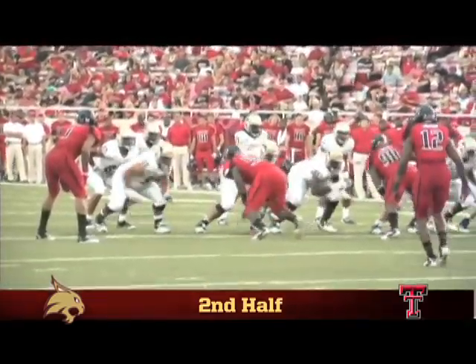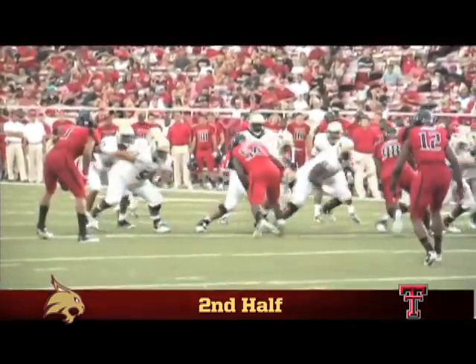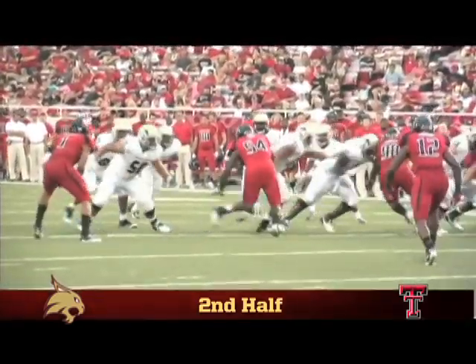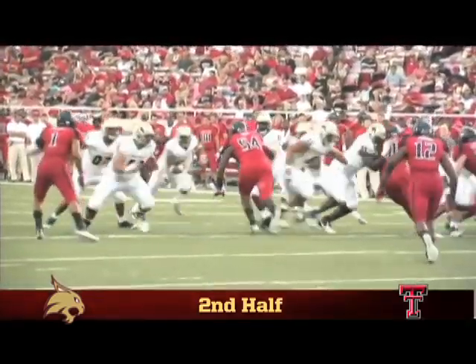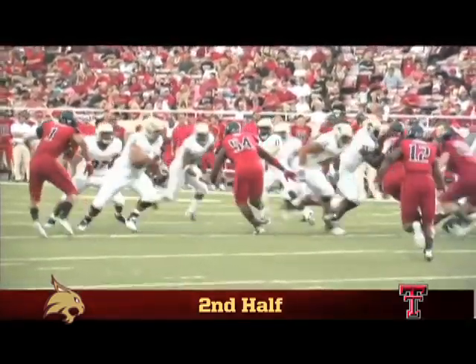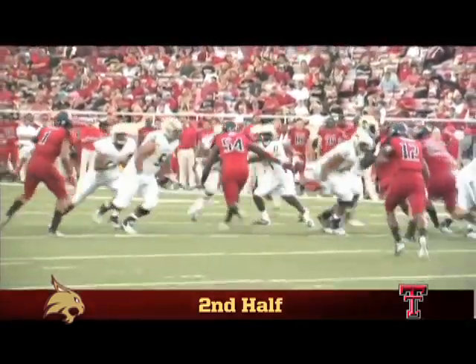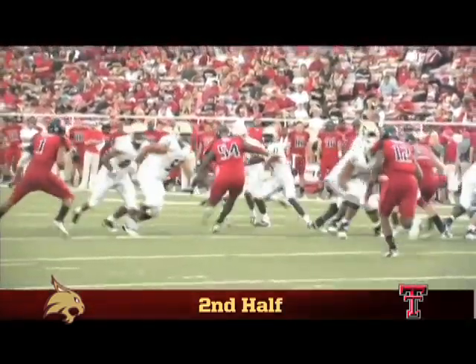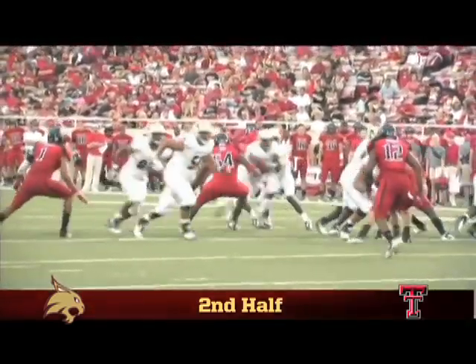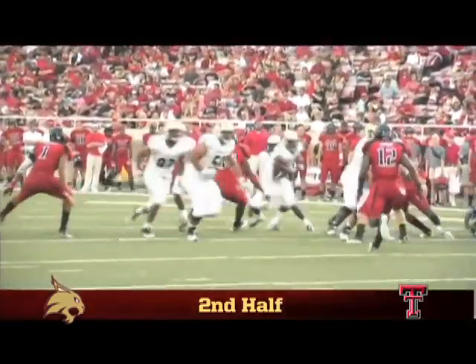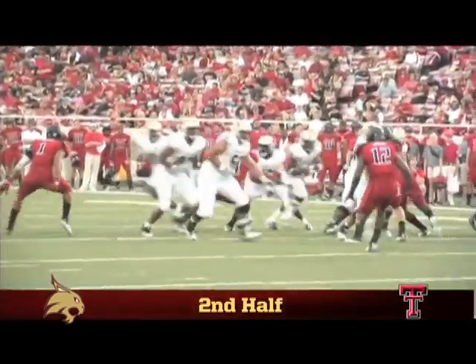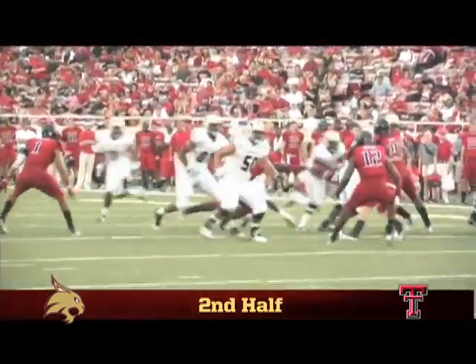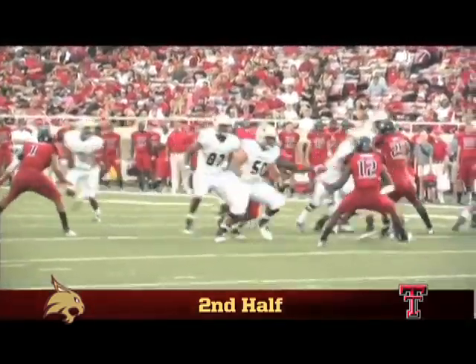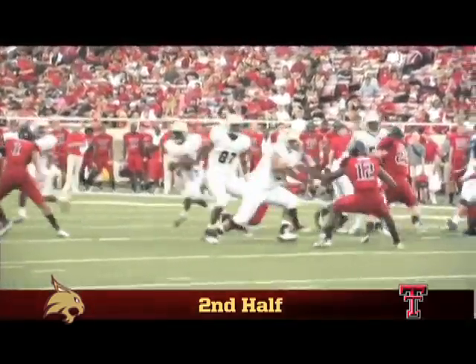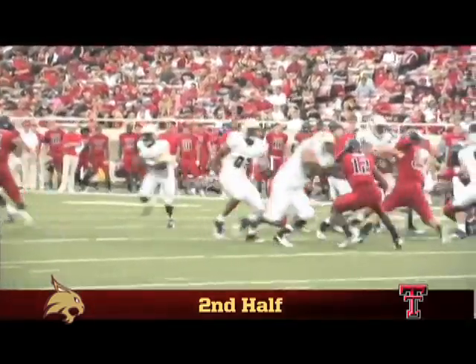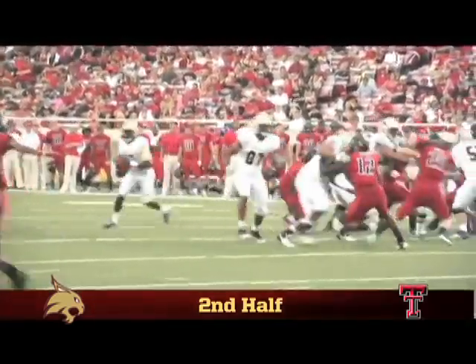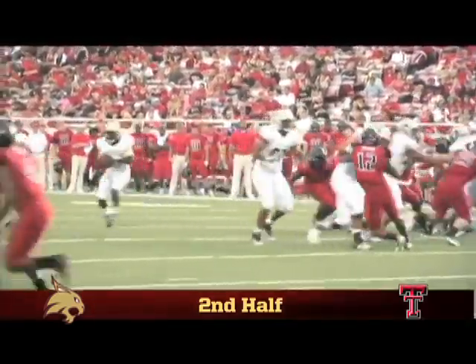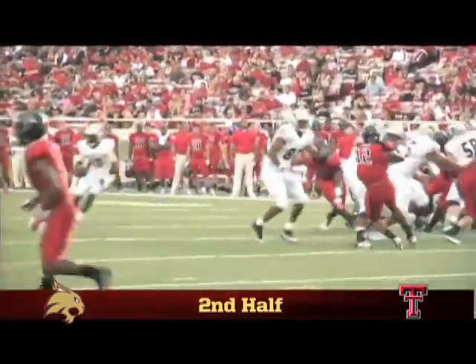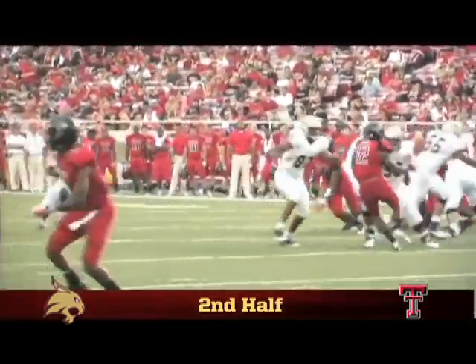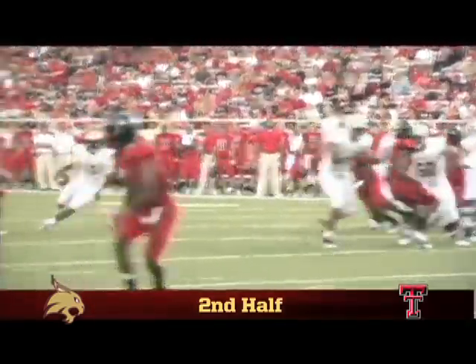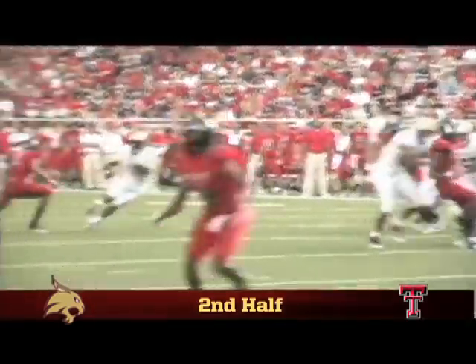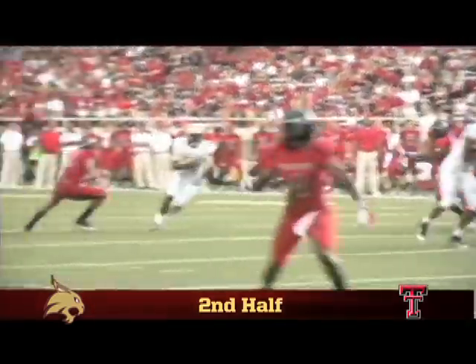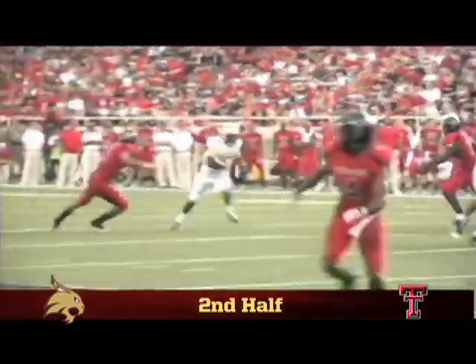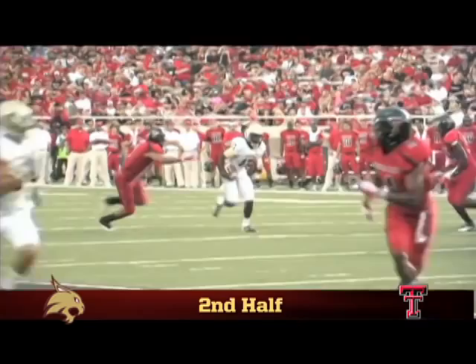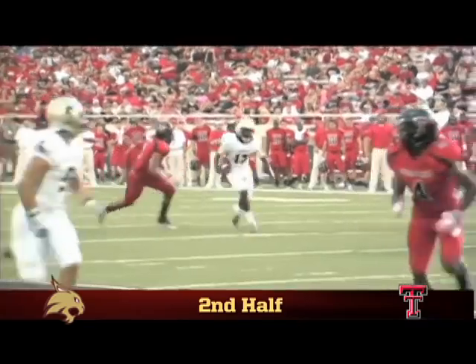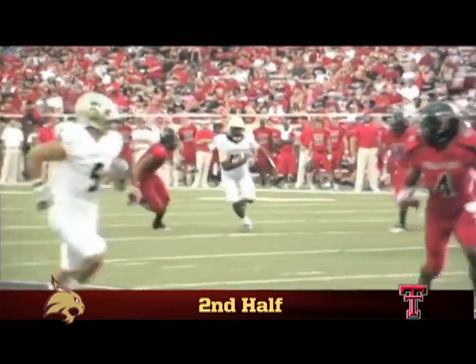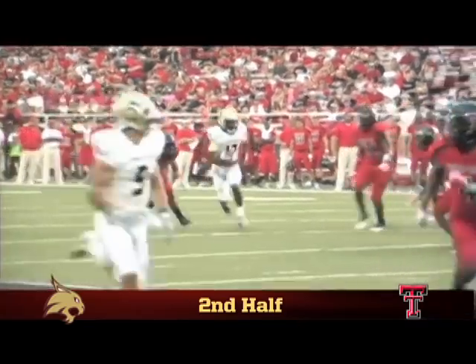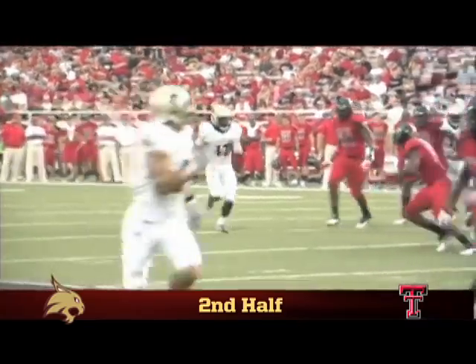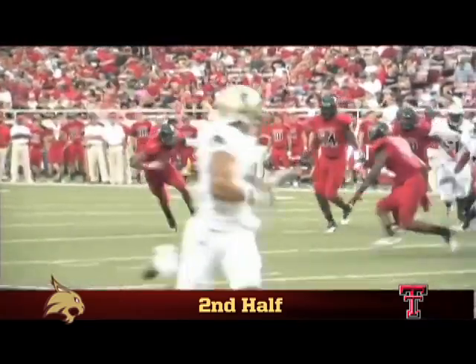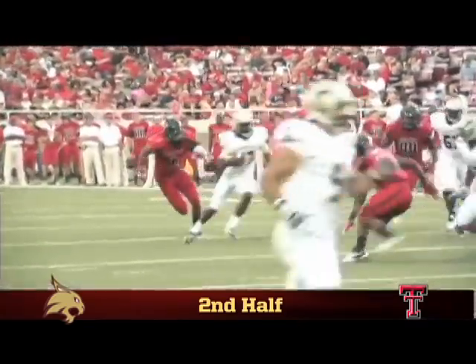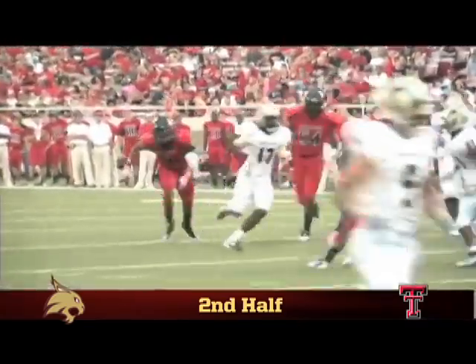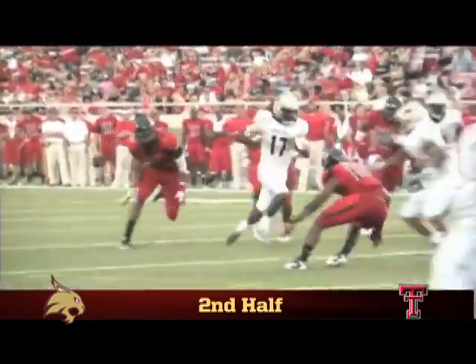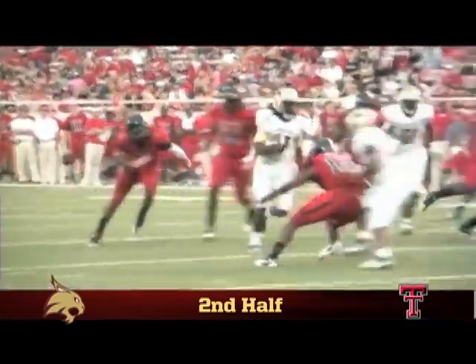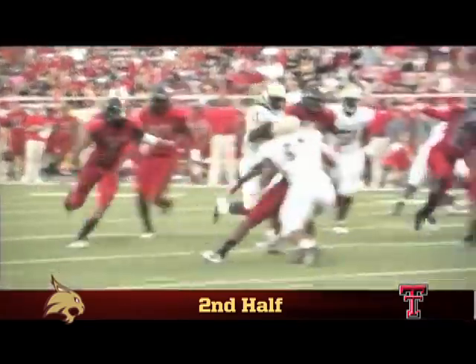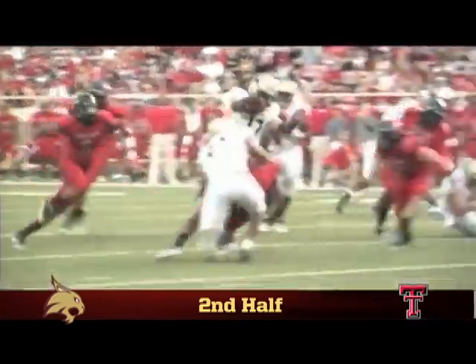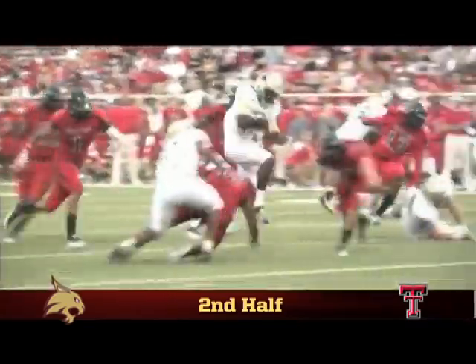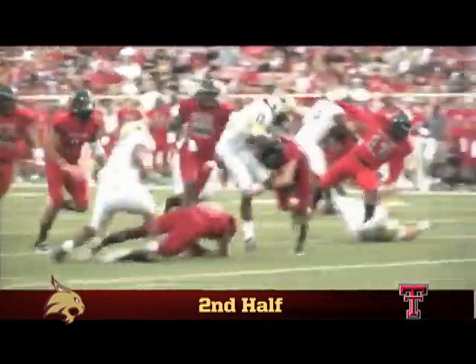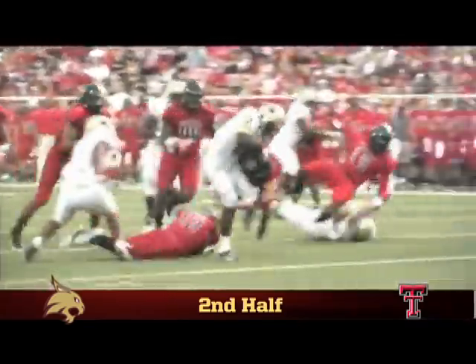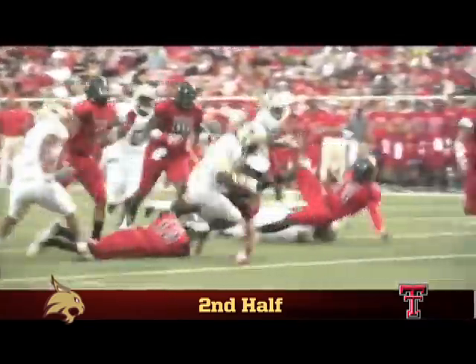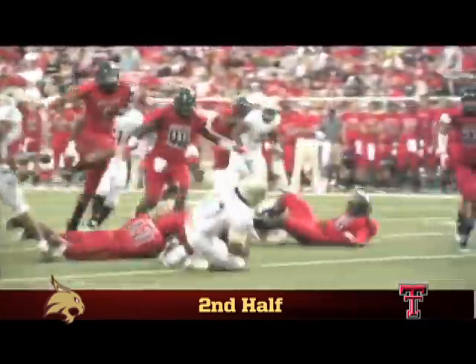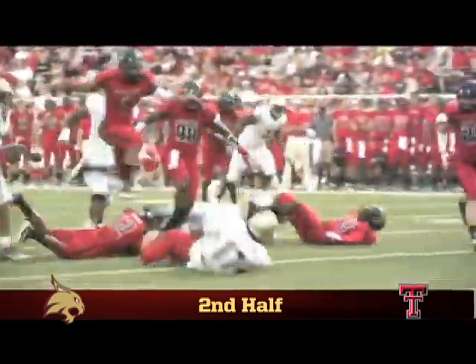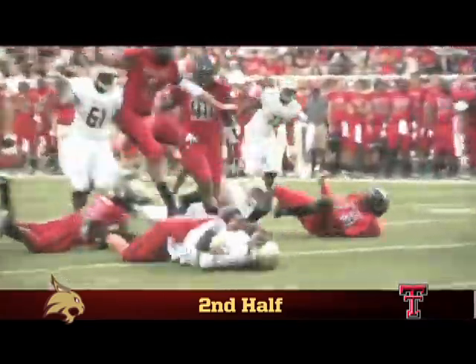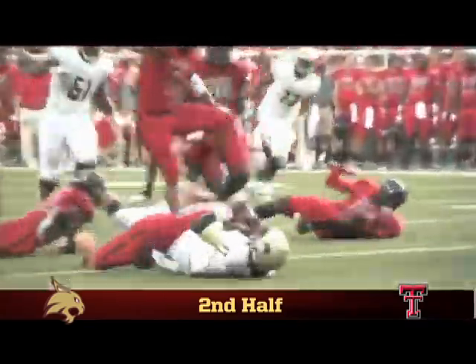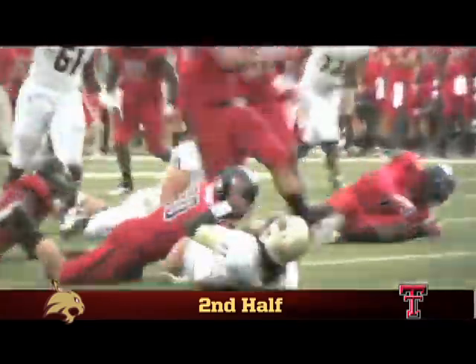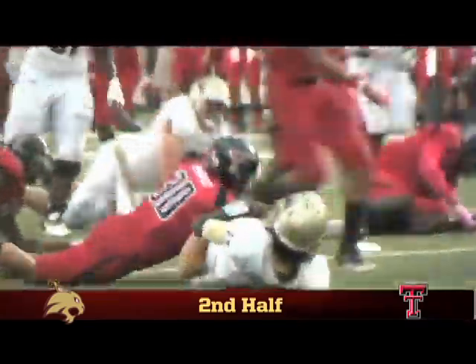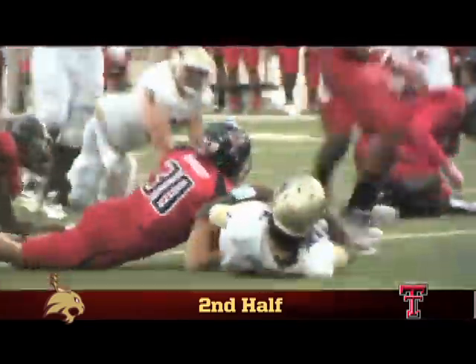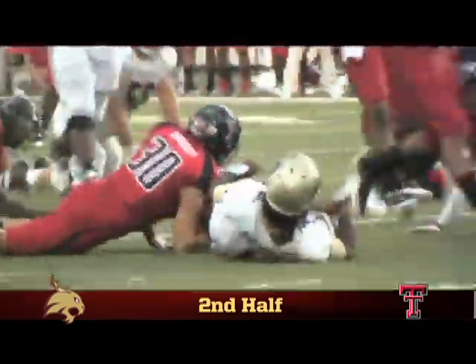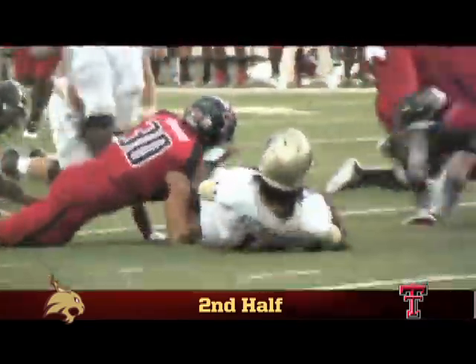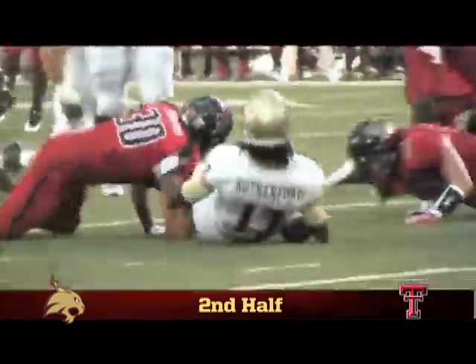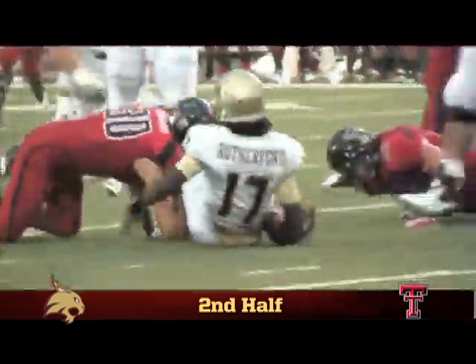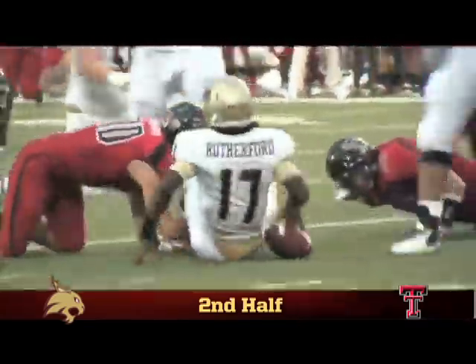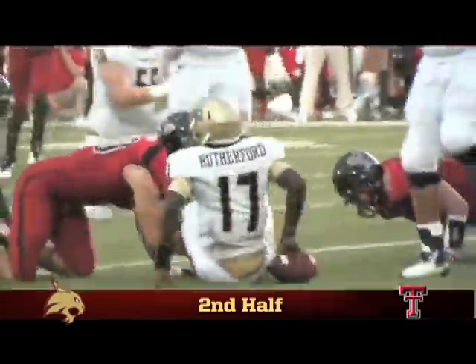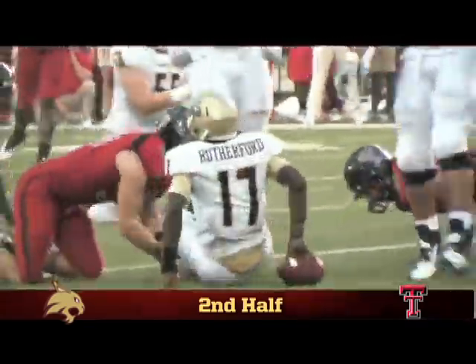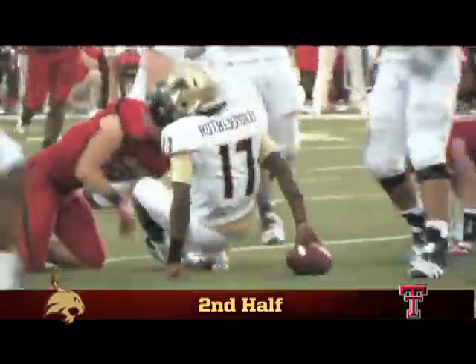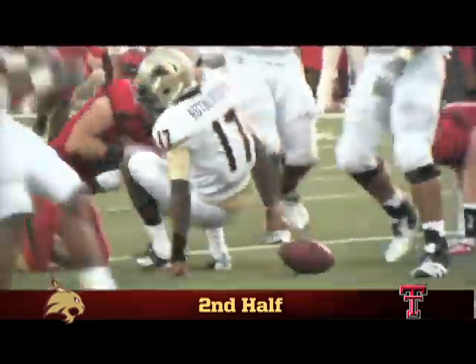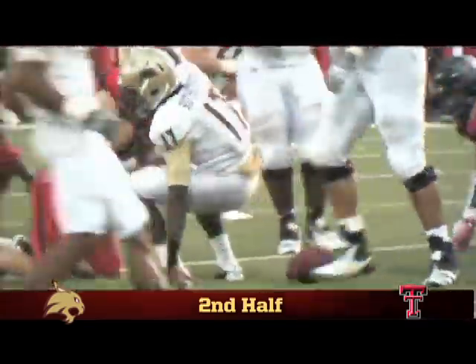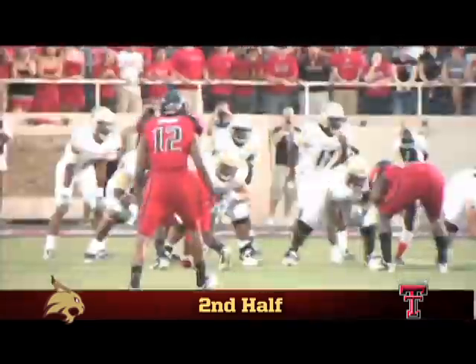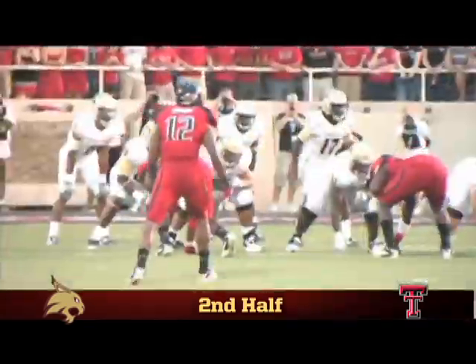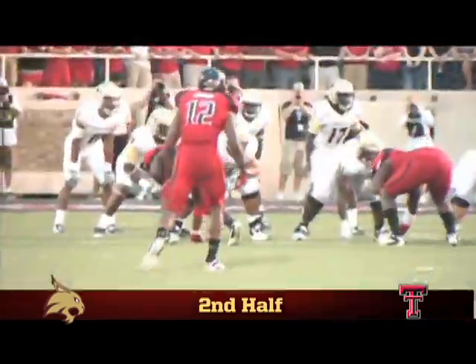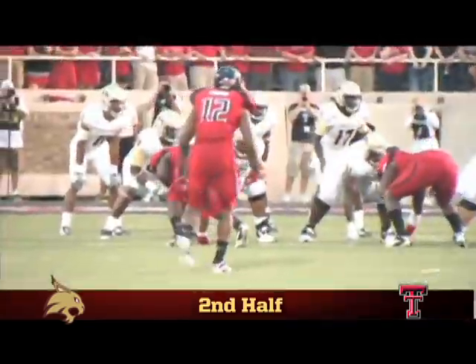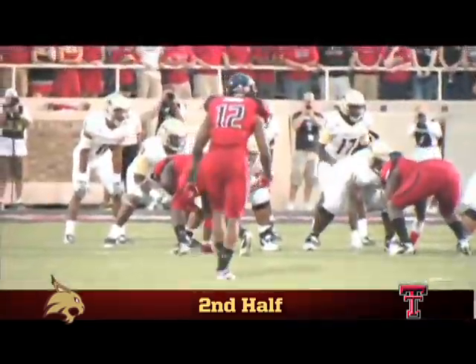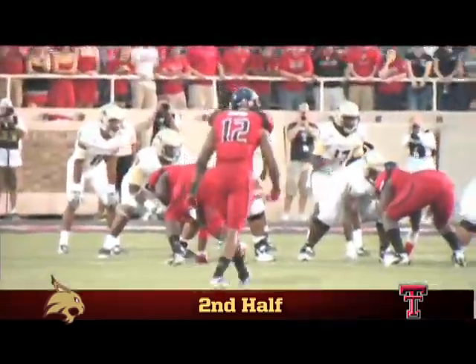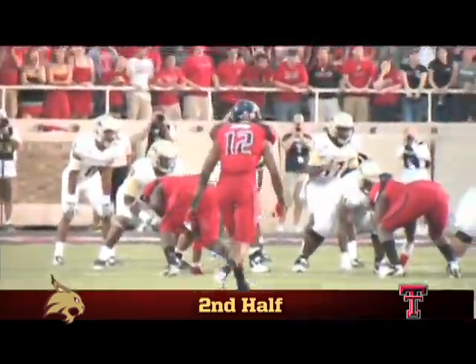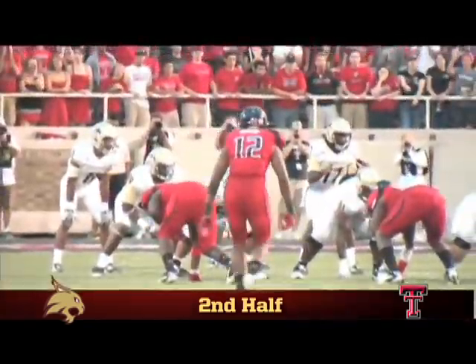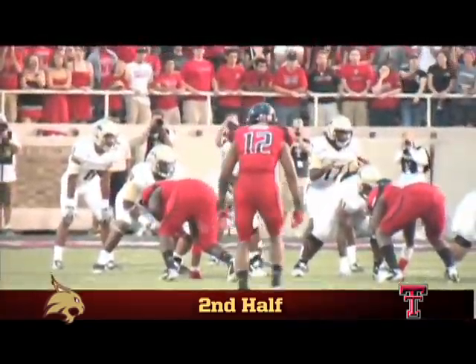The junior college transfer Rutherford continues to show he can play on the big stage, slicing through the Texas Tech defense for 11 more yards.